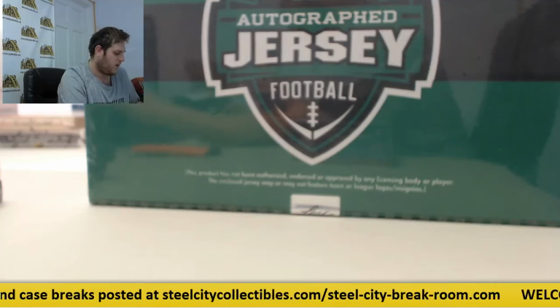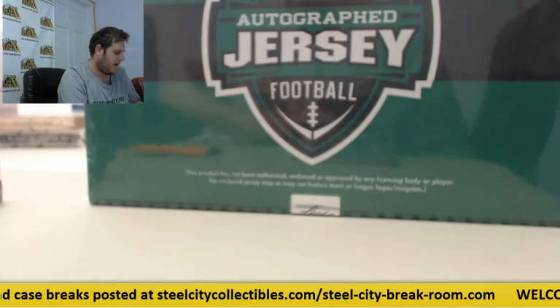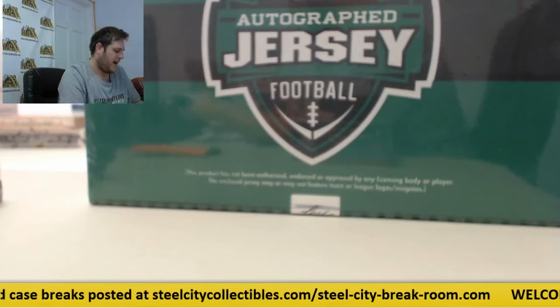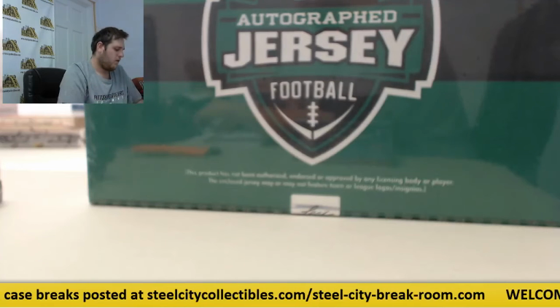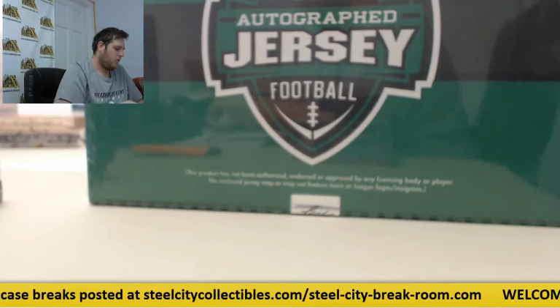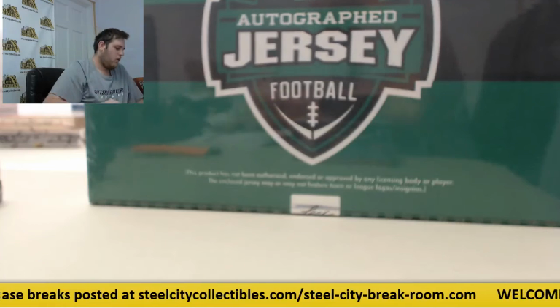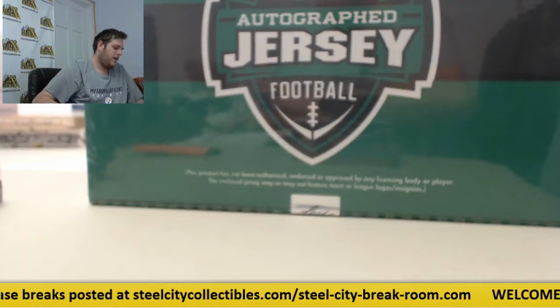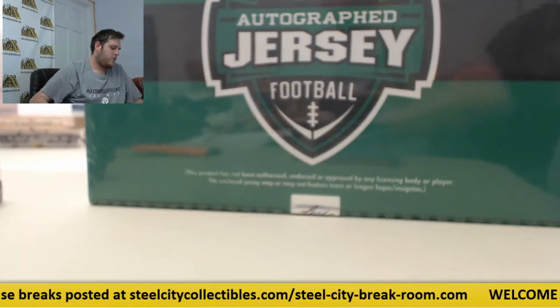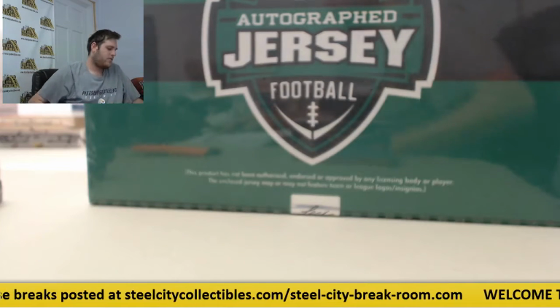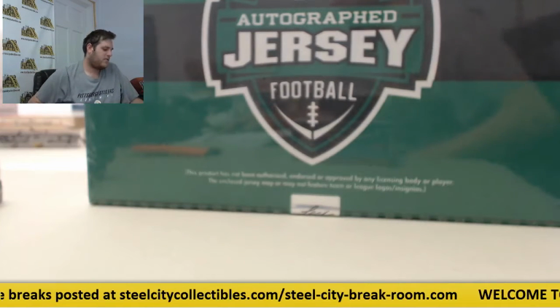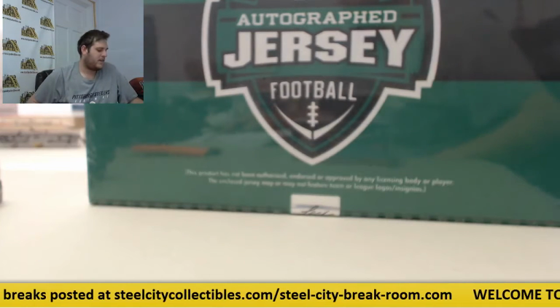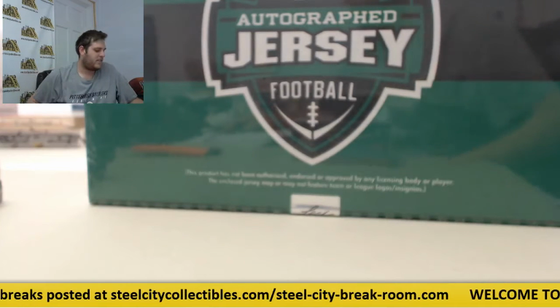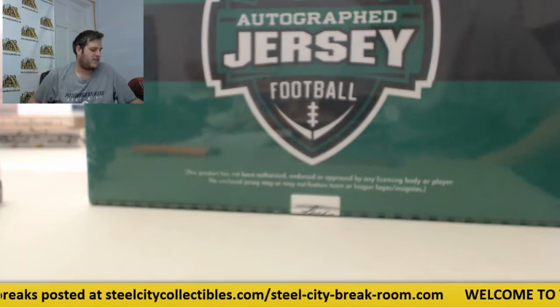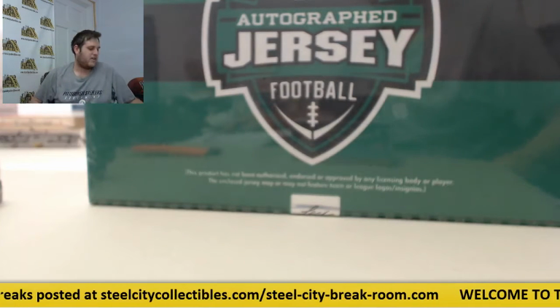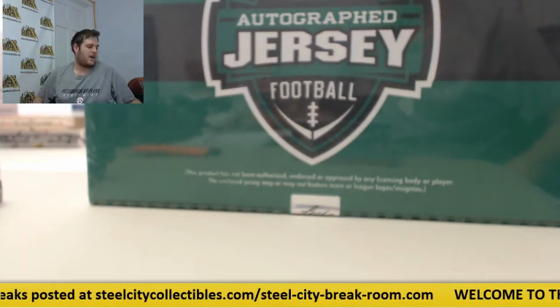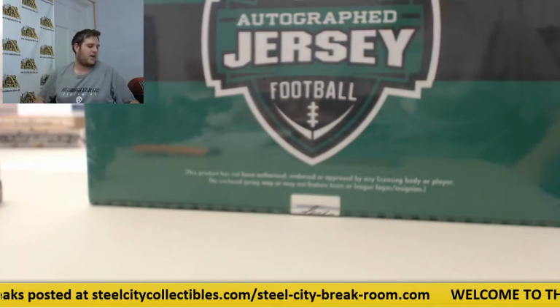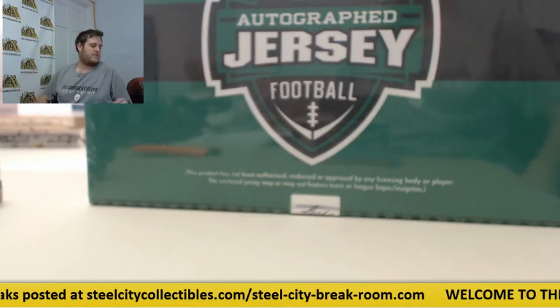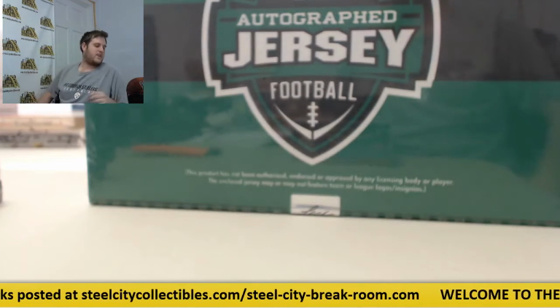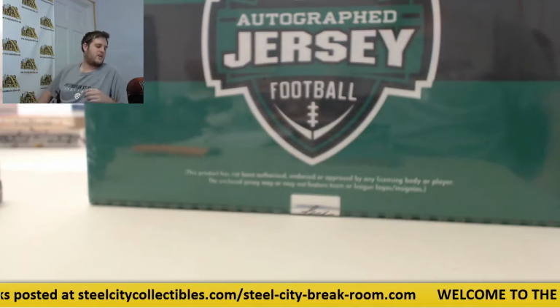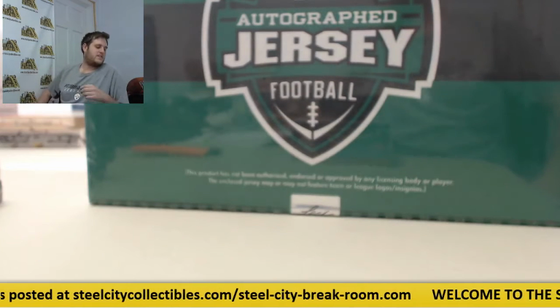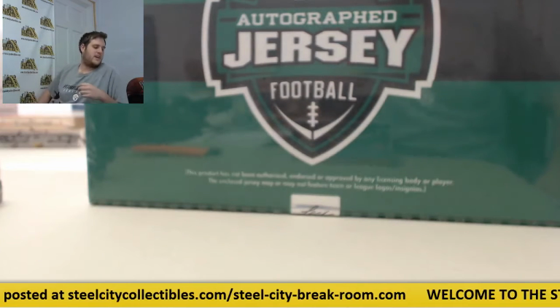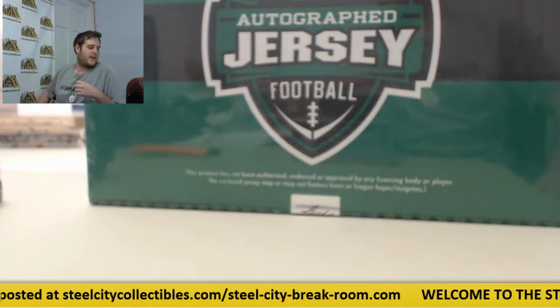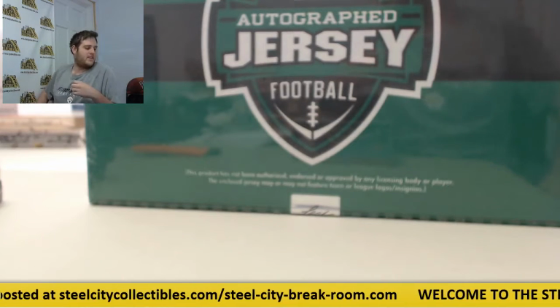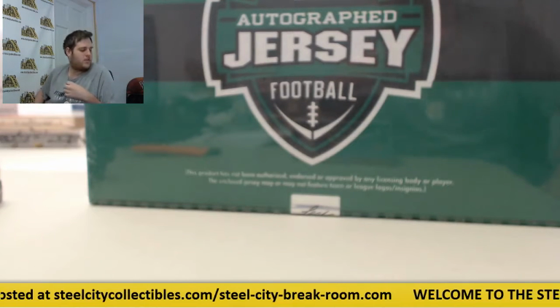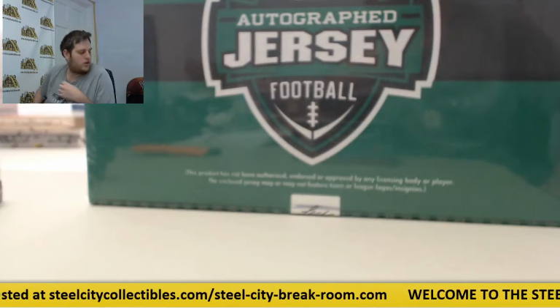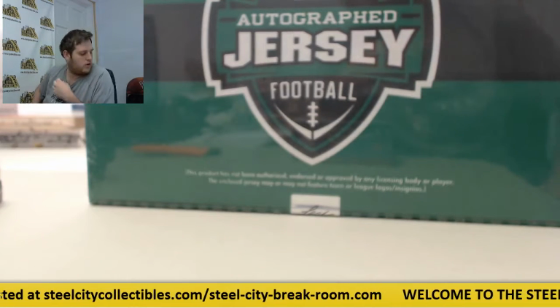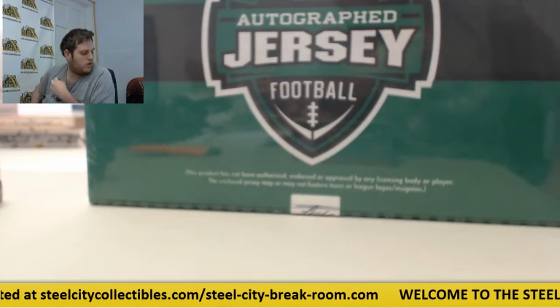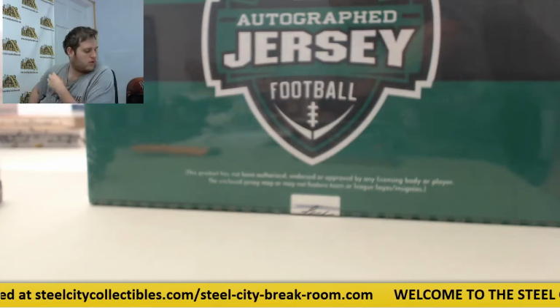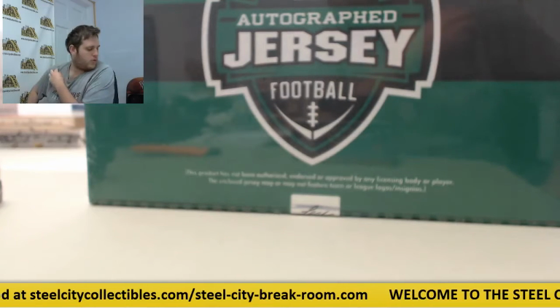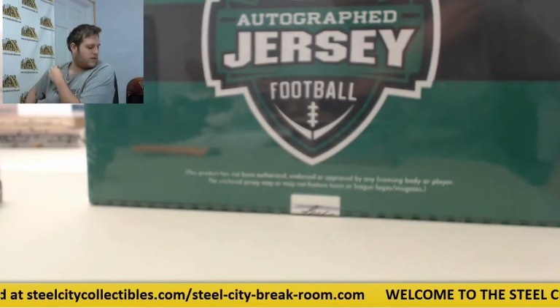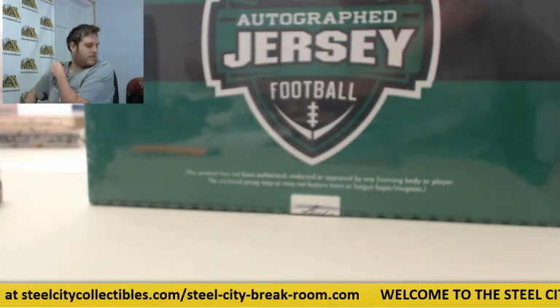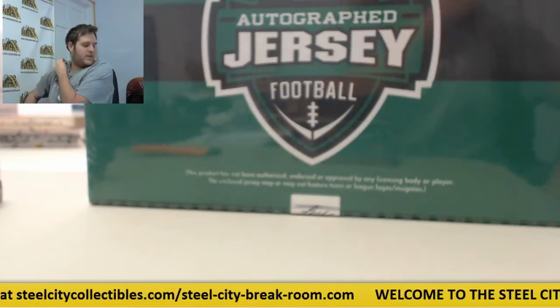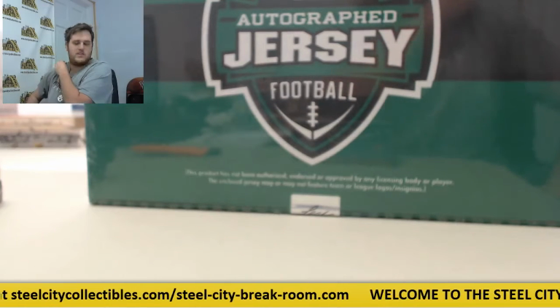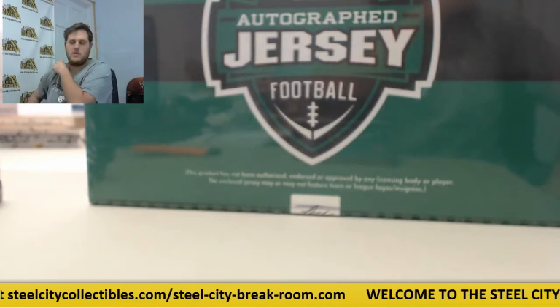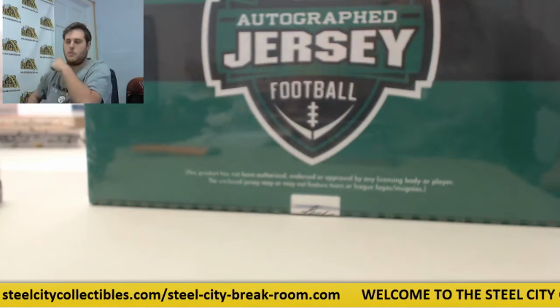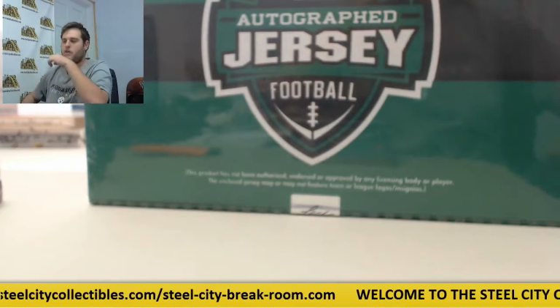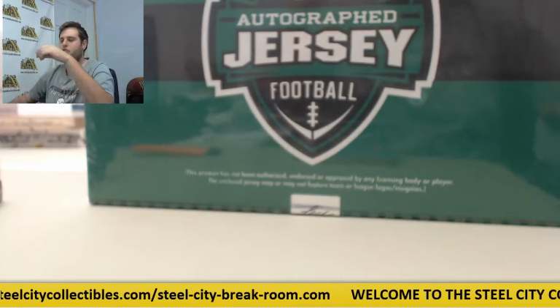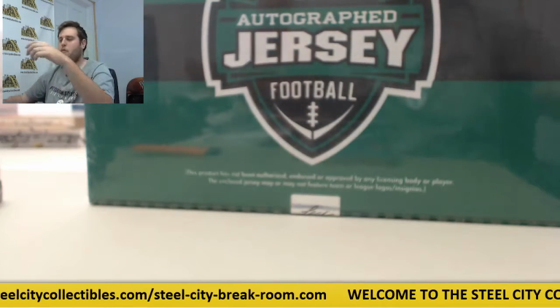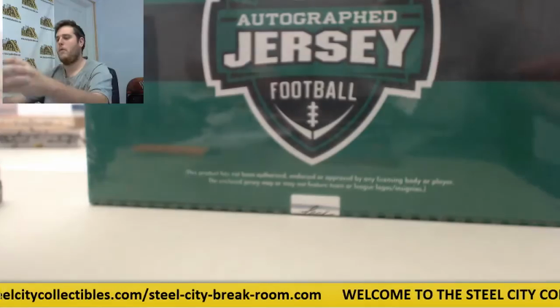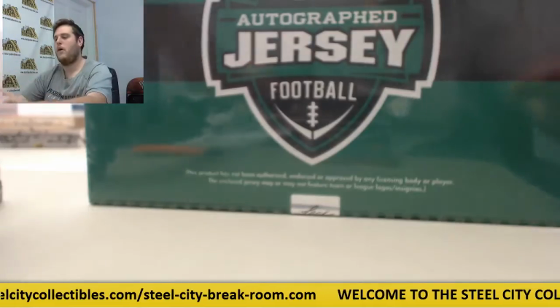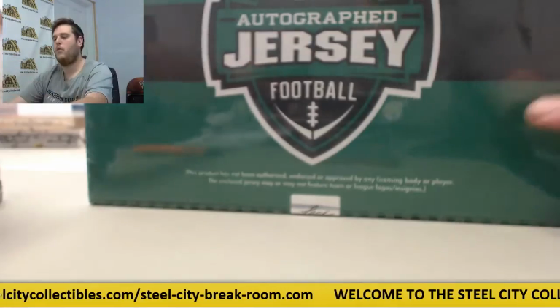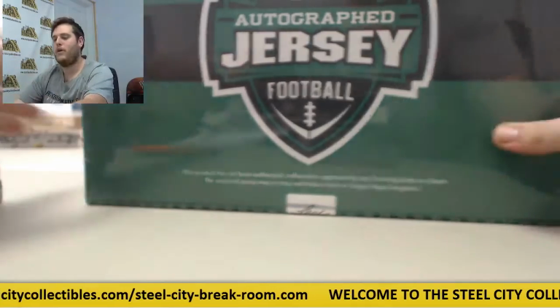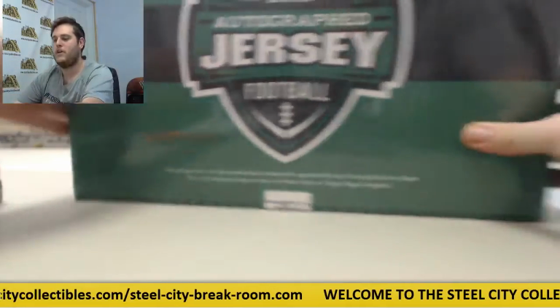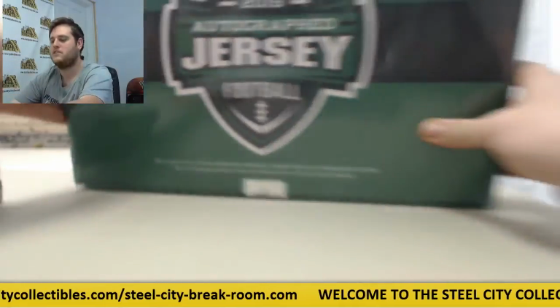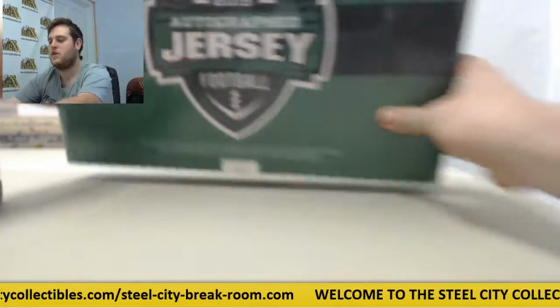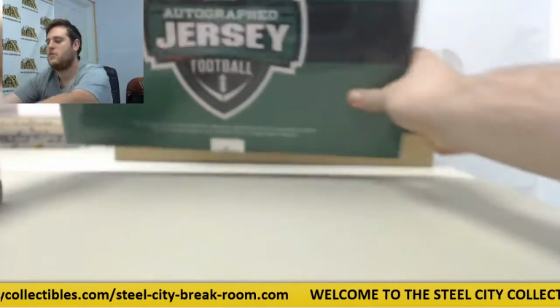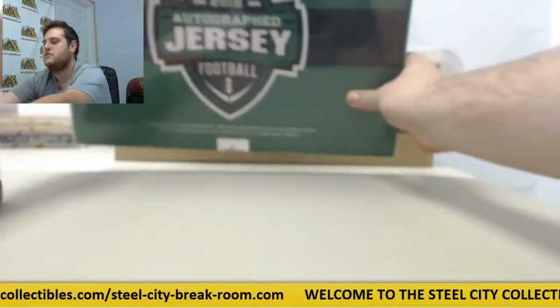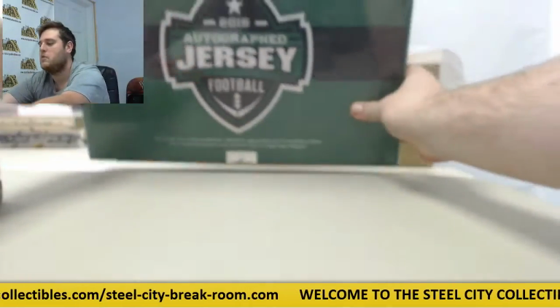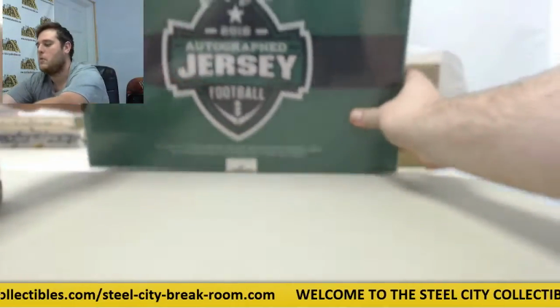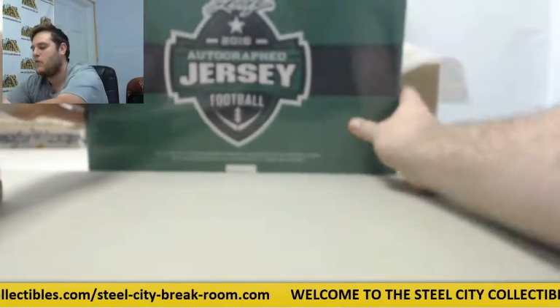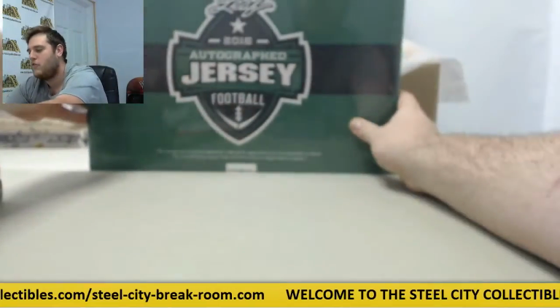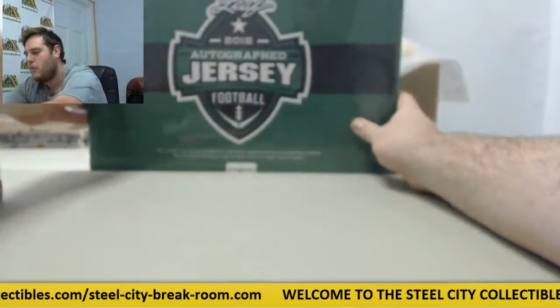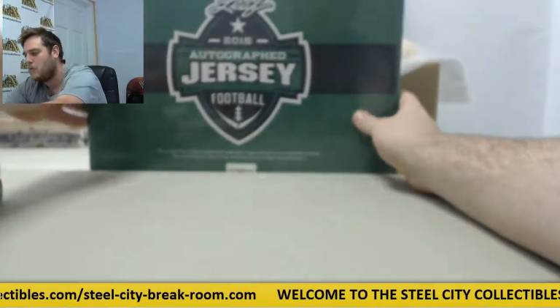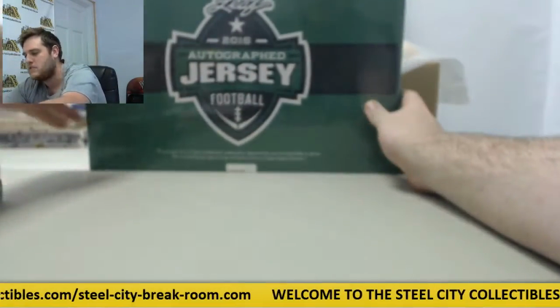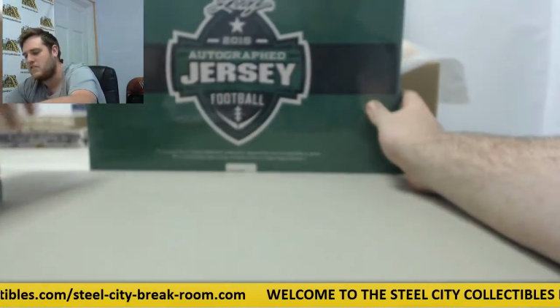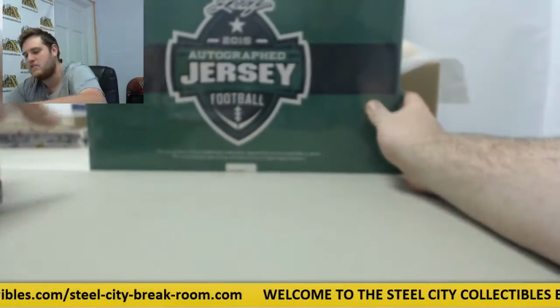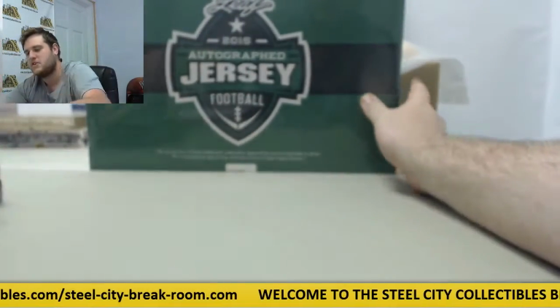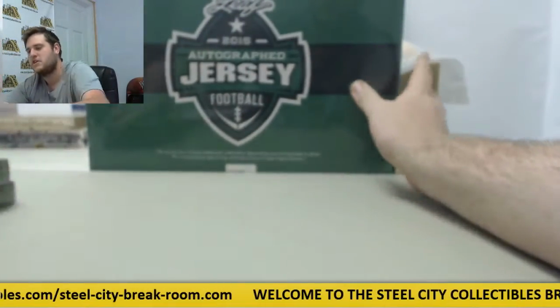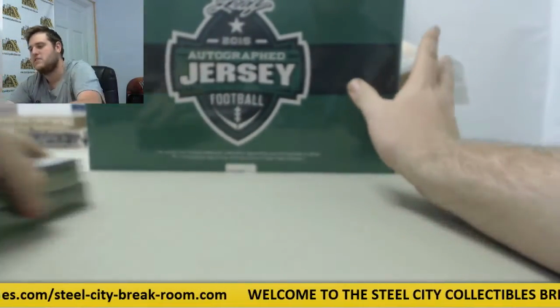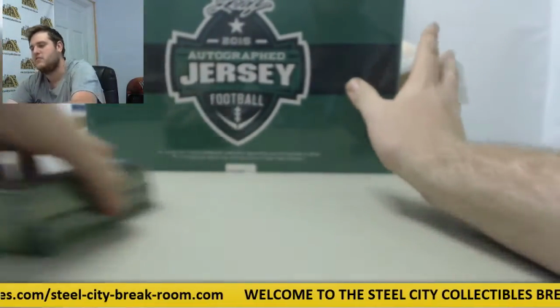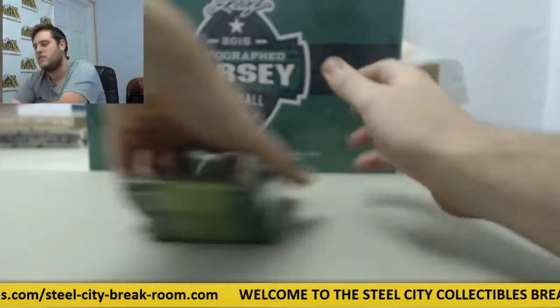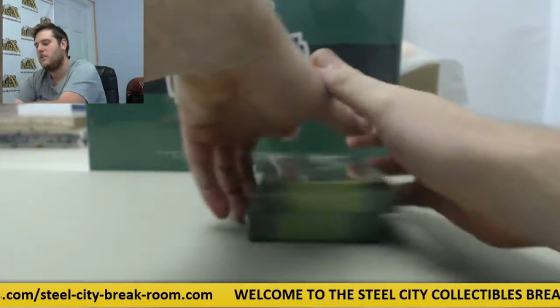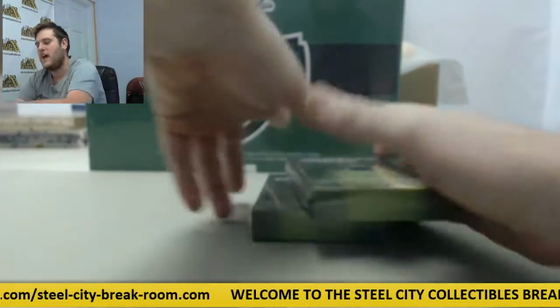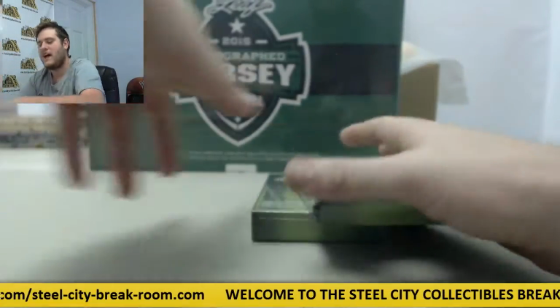We got one 2015 Leaf autographed jersey and two 2015 Superbreak football. We're going to start with the Superbreak football and save the jersey for last.